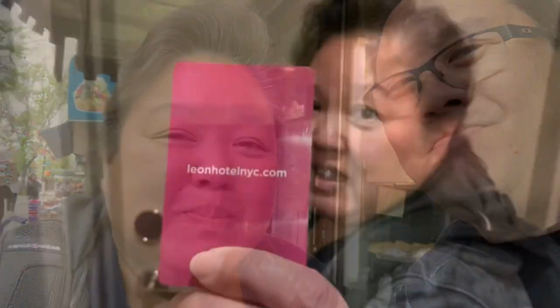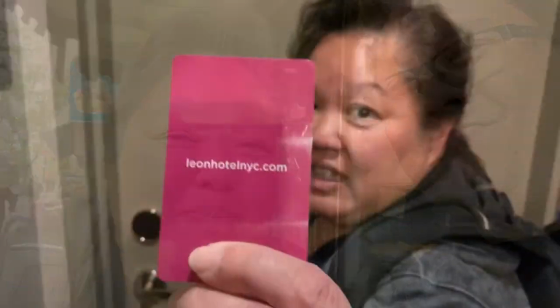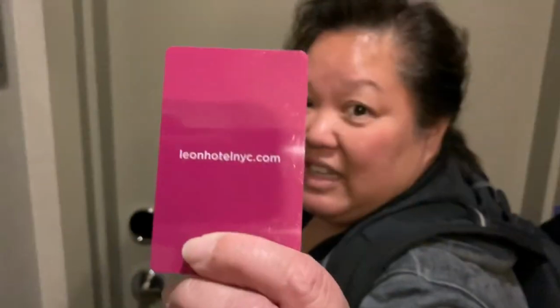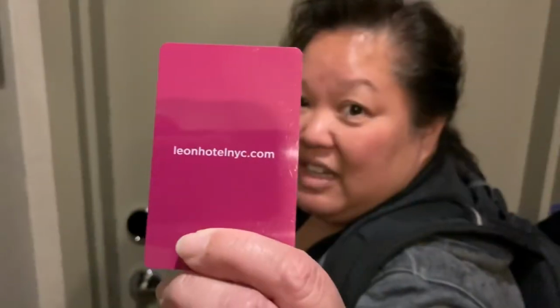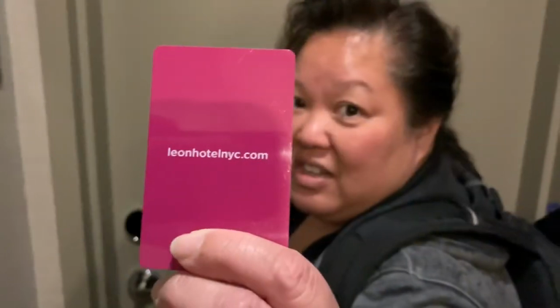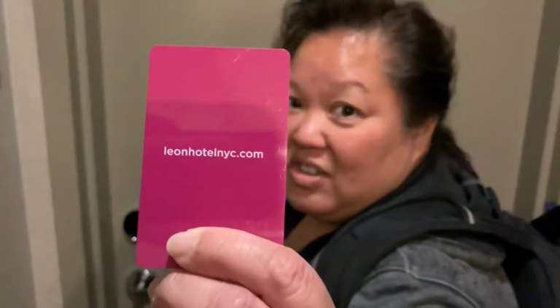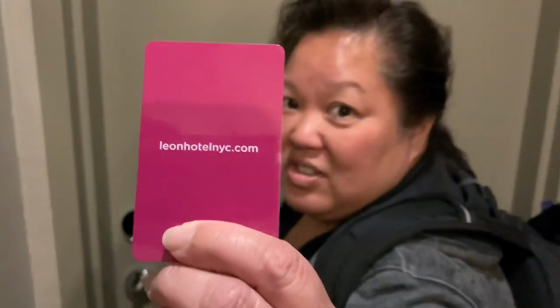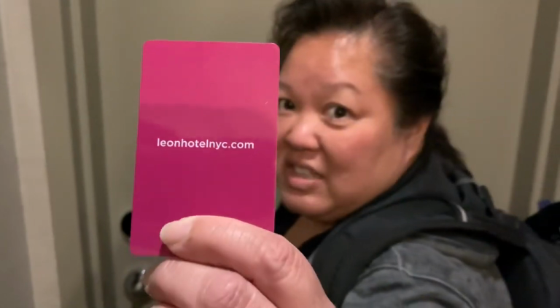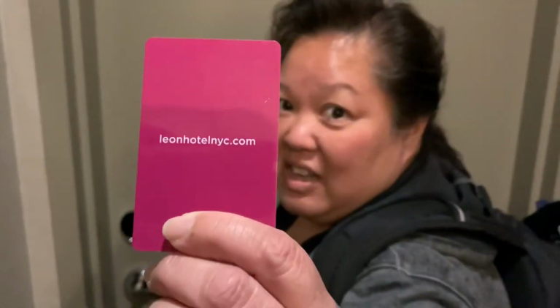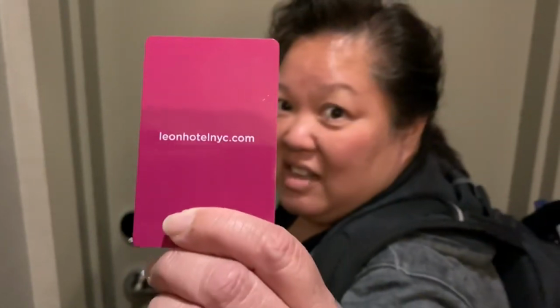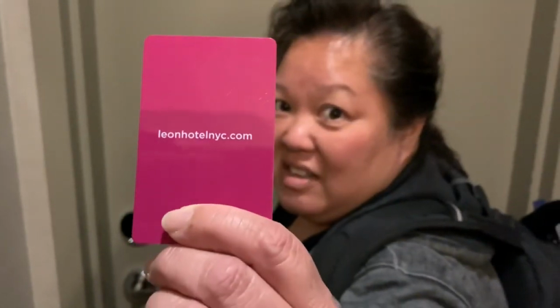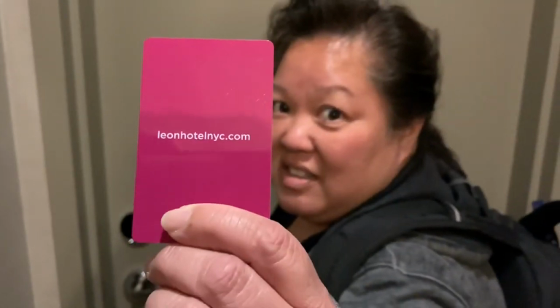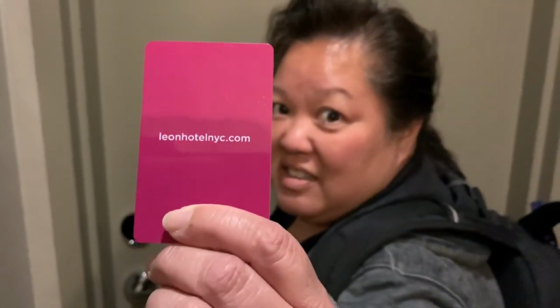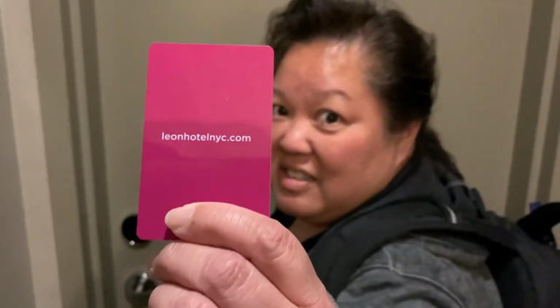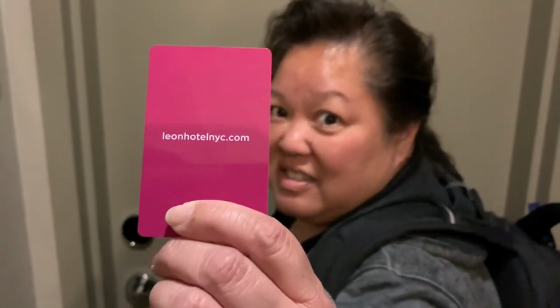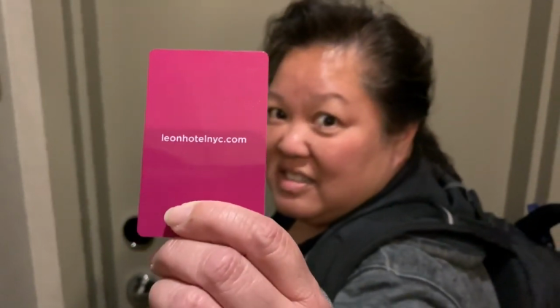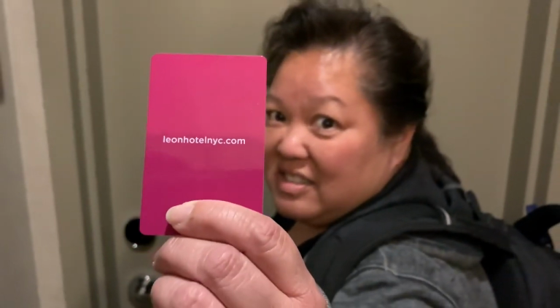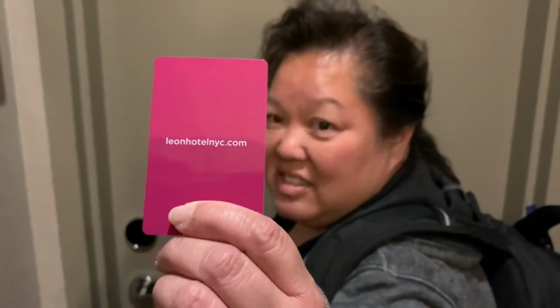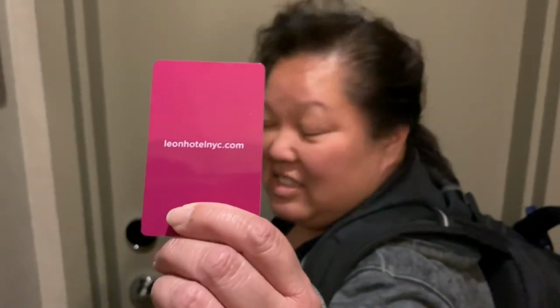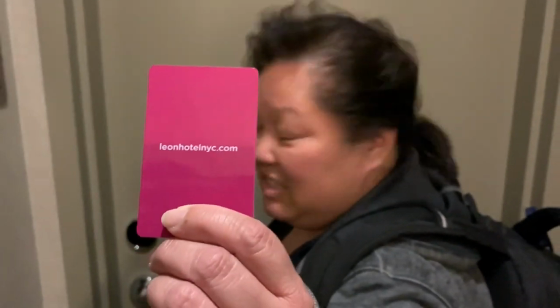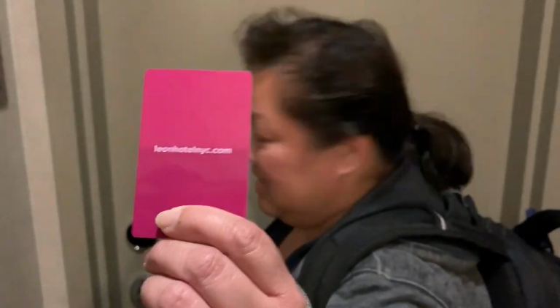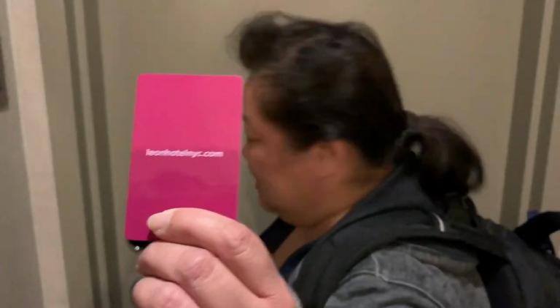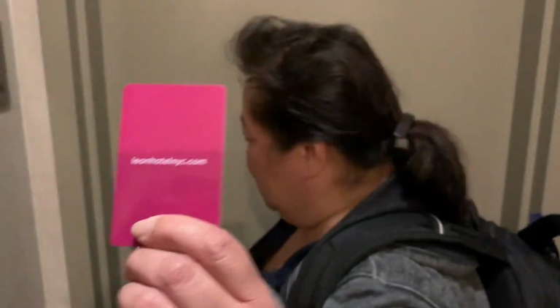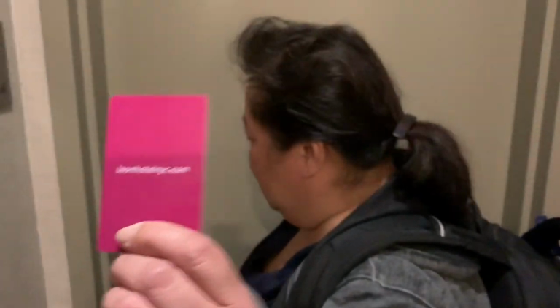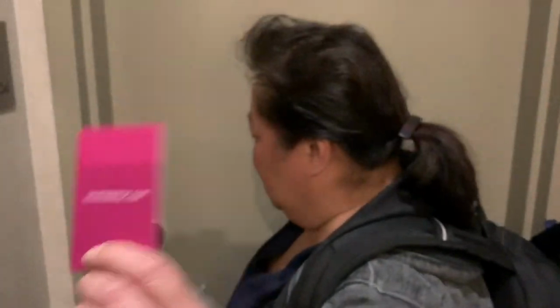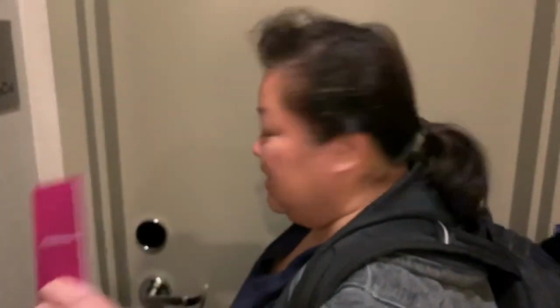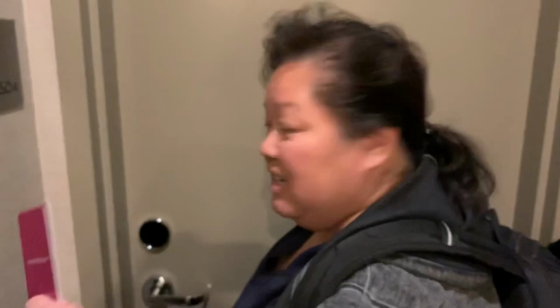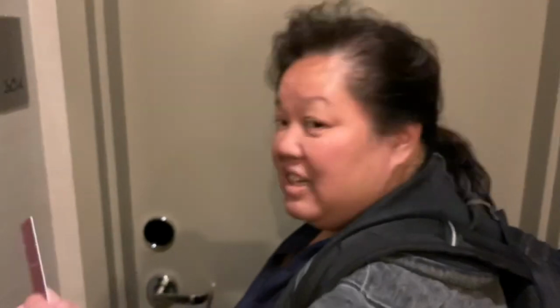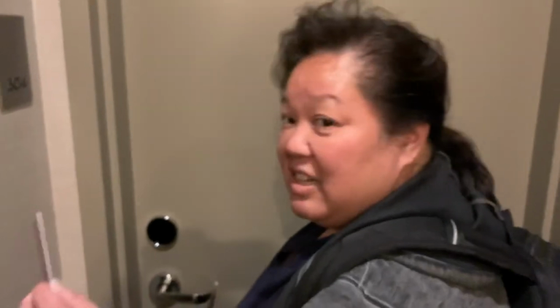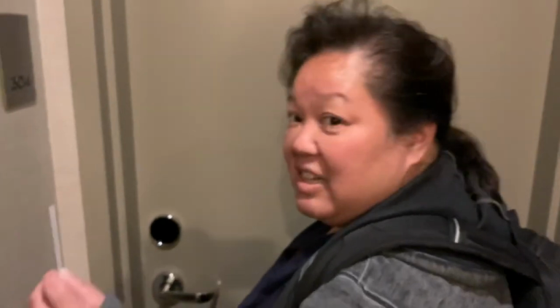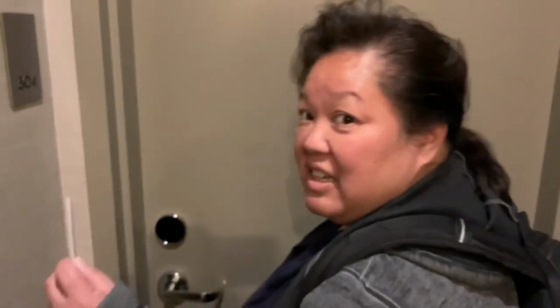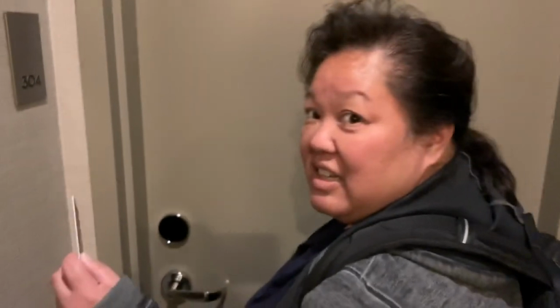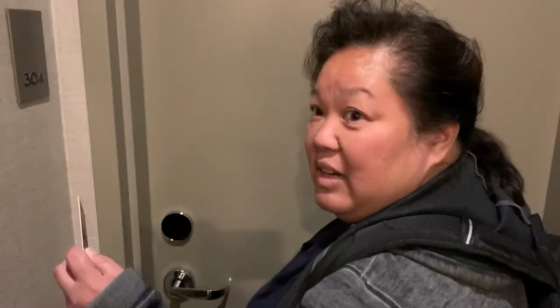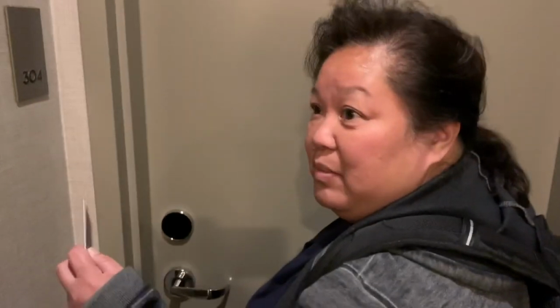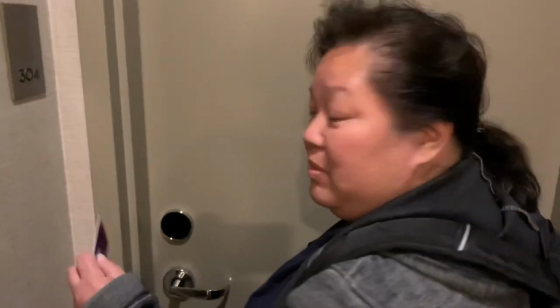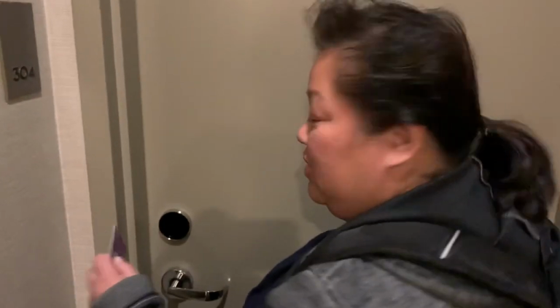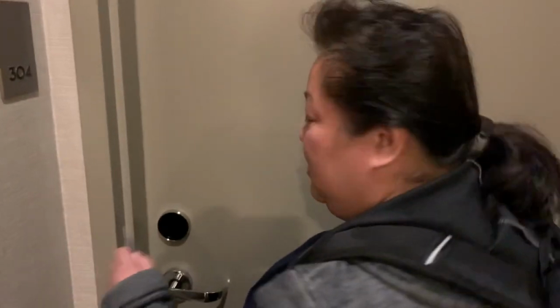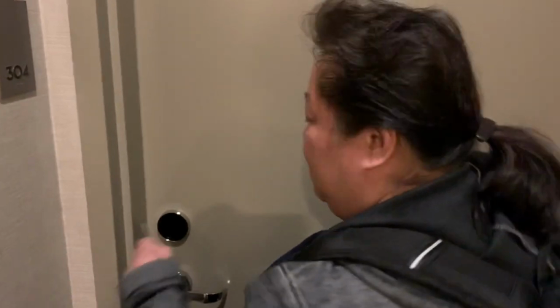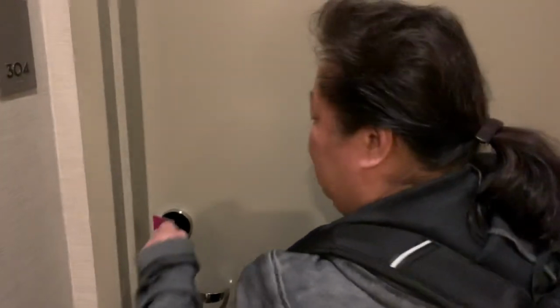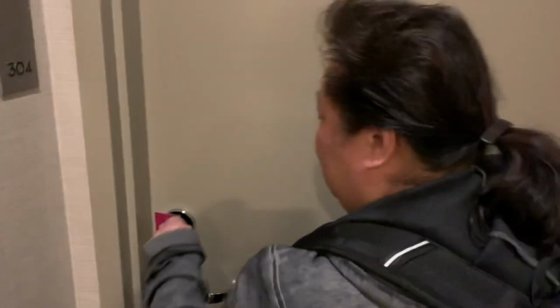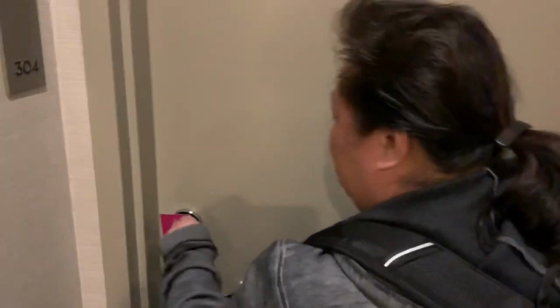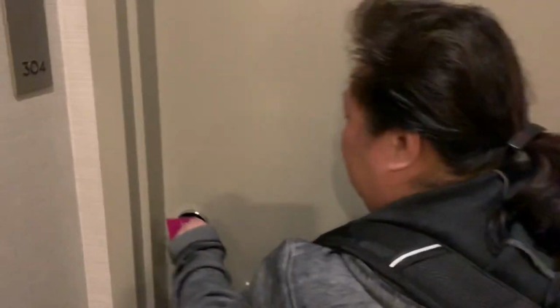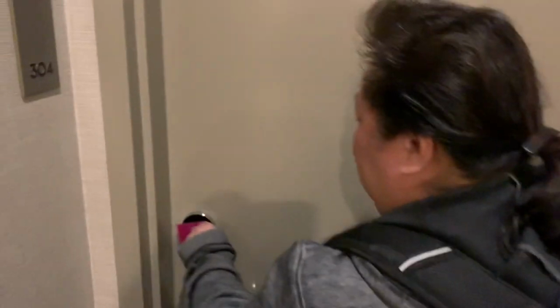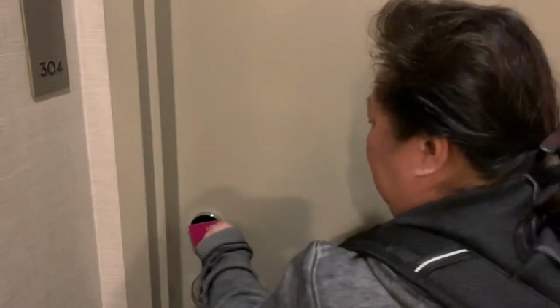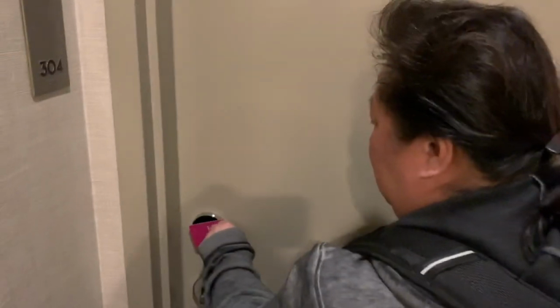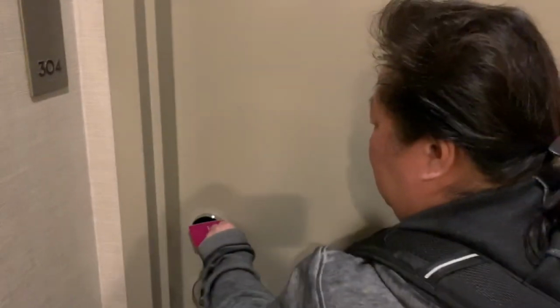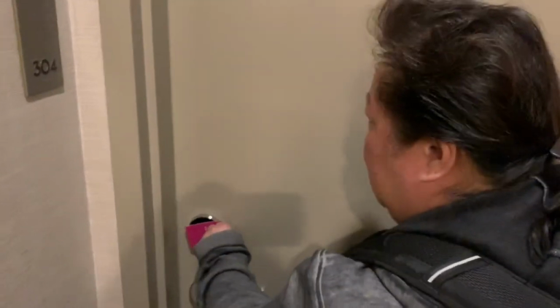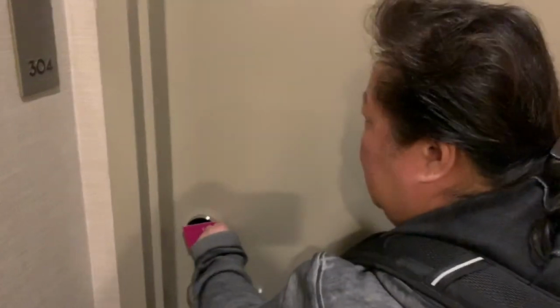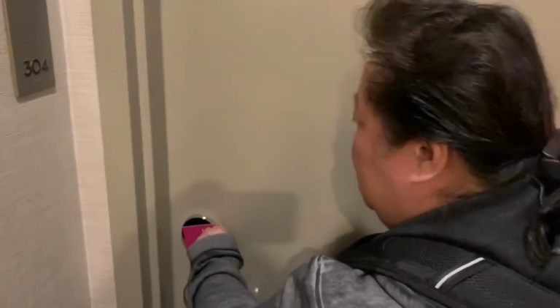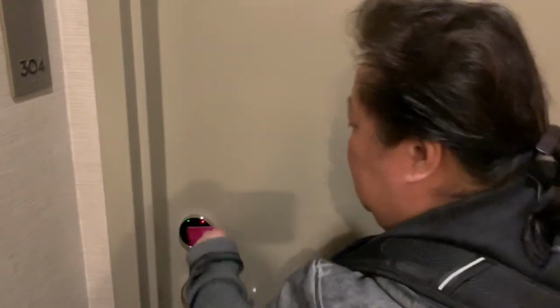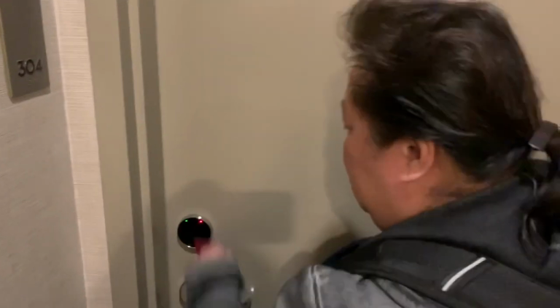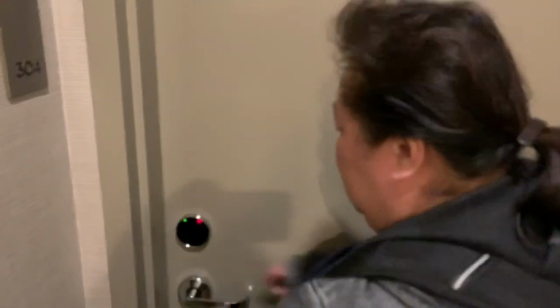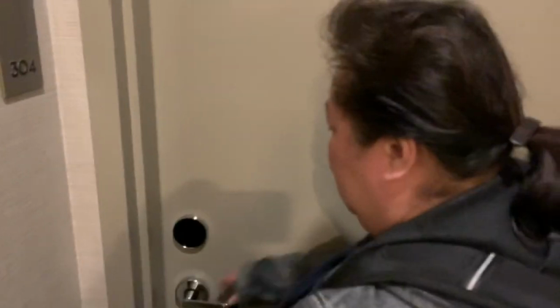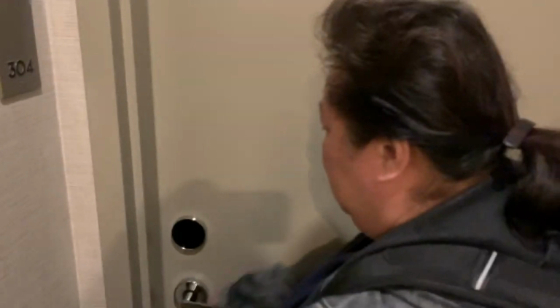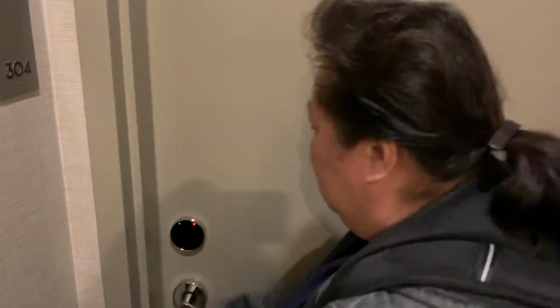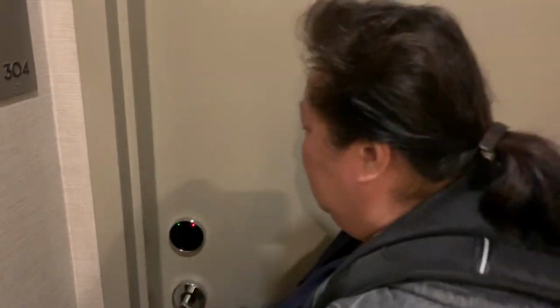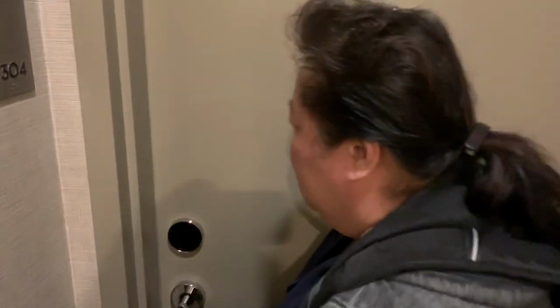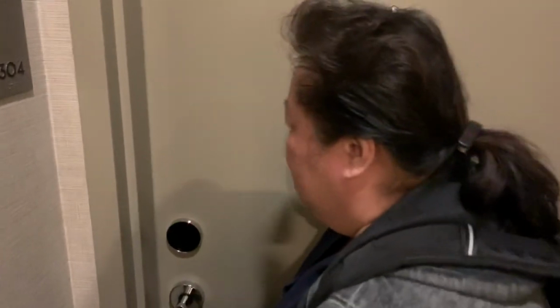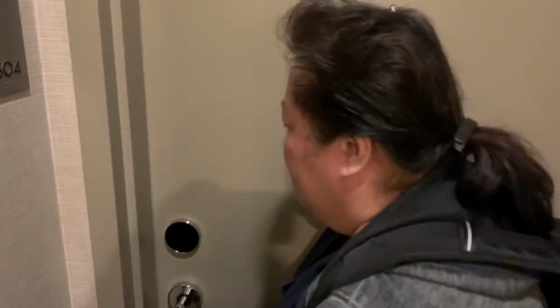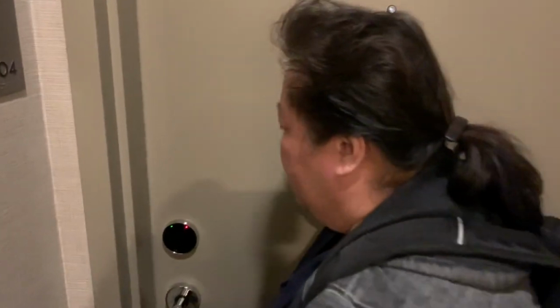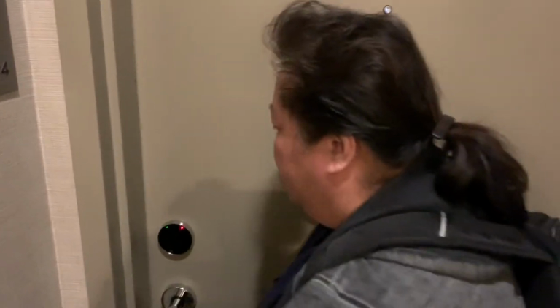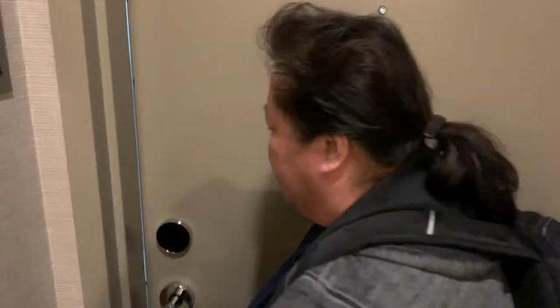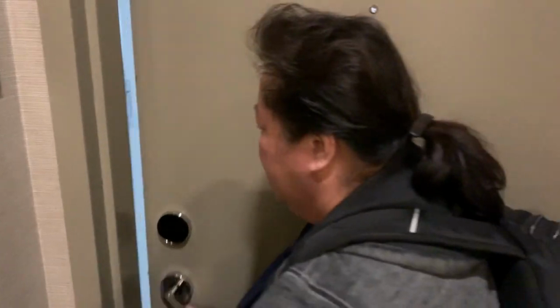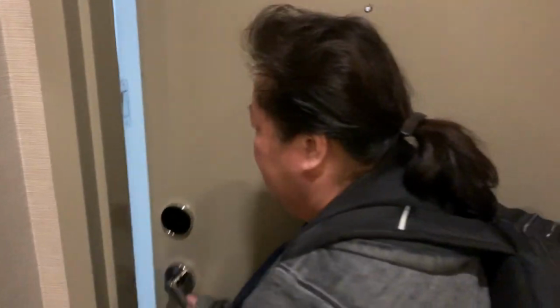We're checking in at the Leon Hotel. We're in Chinatown, and we're going to go into our room — it's room tour time.